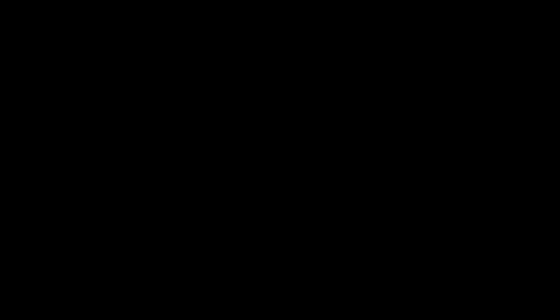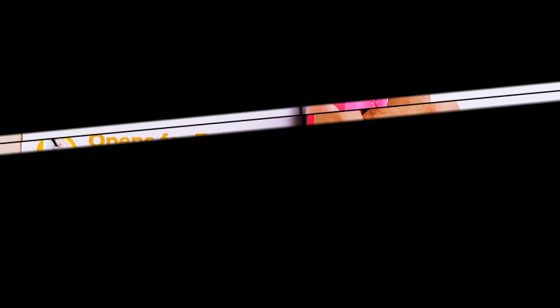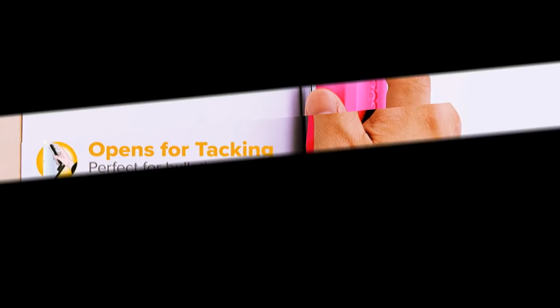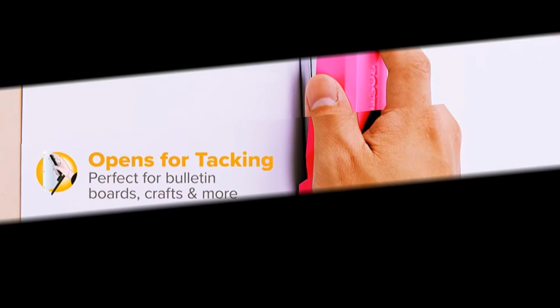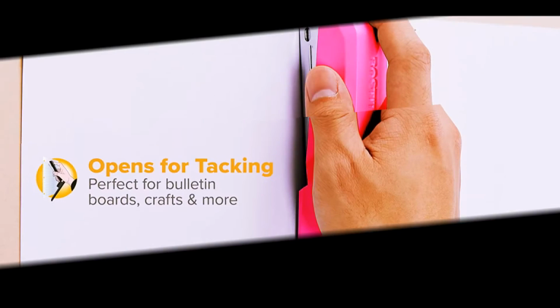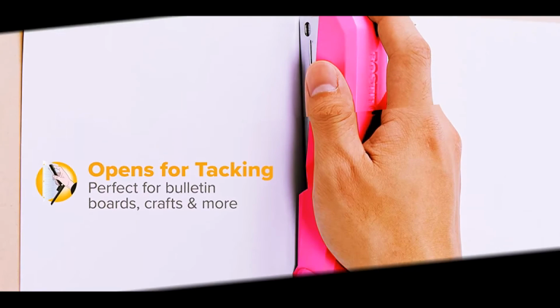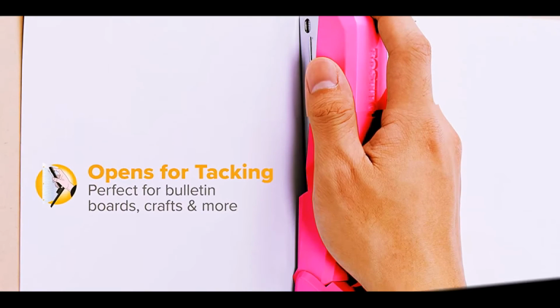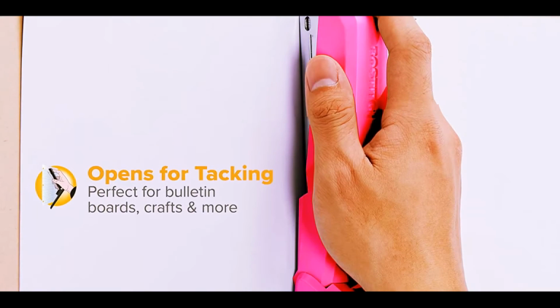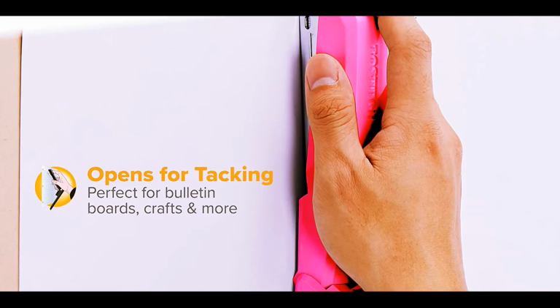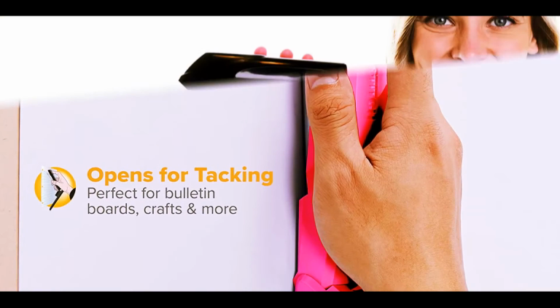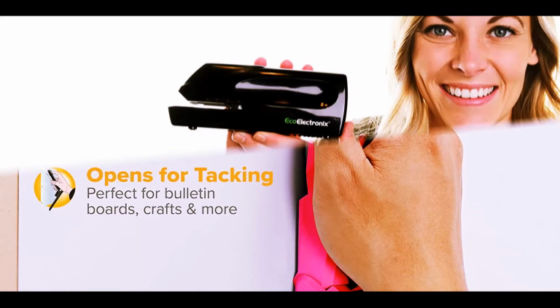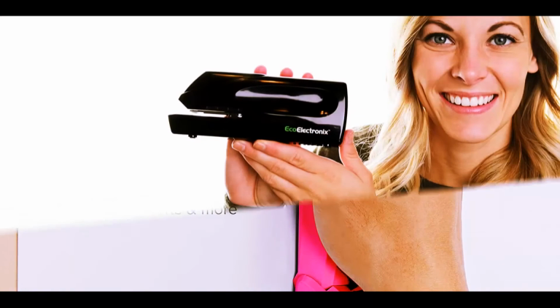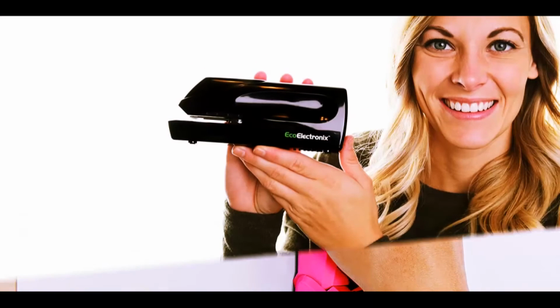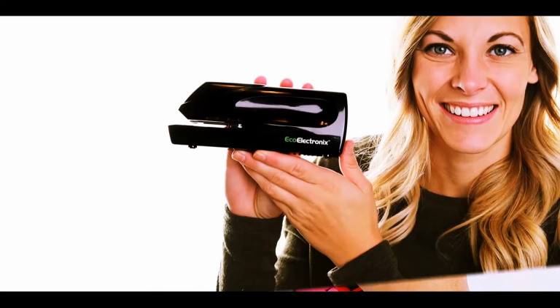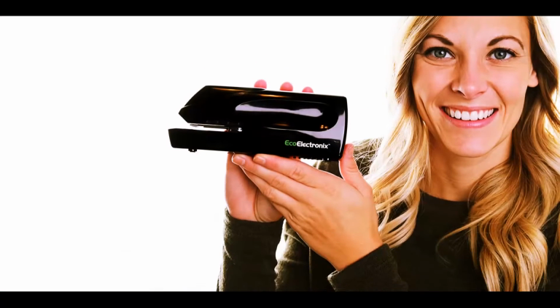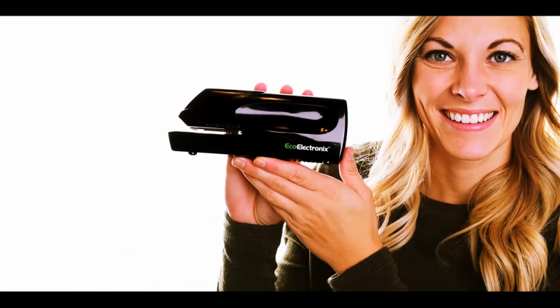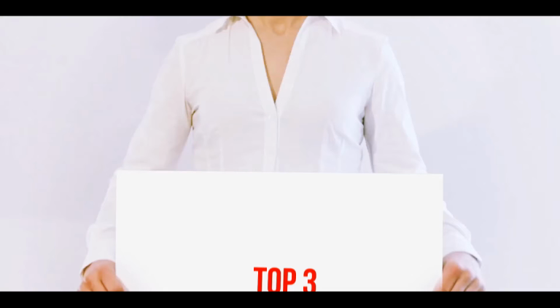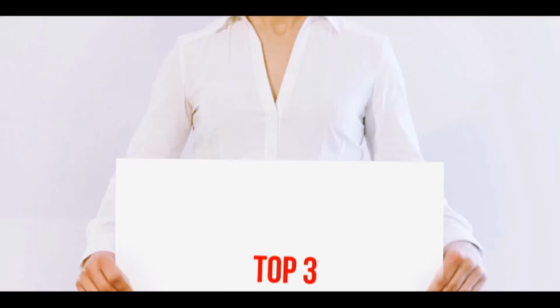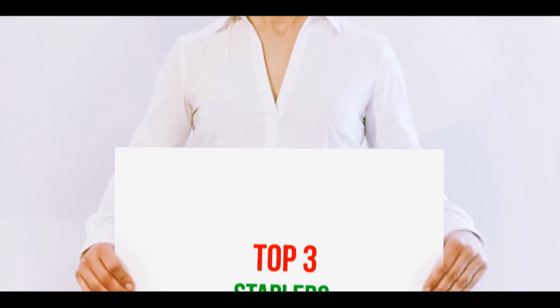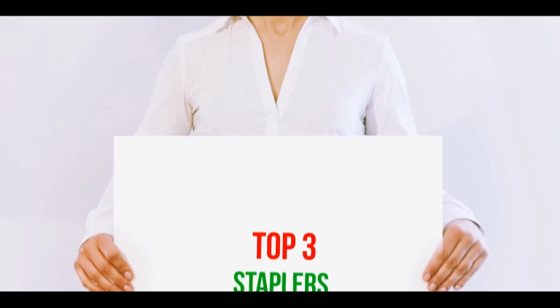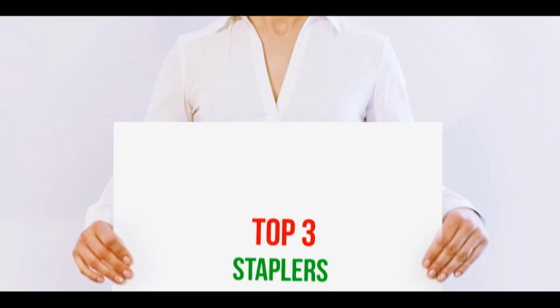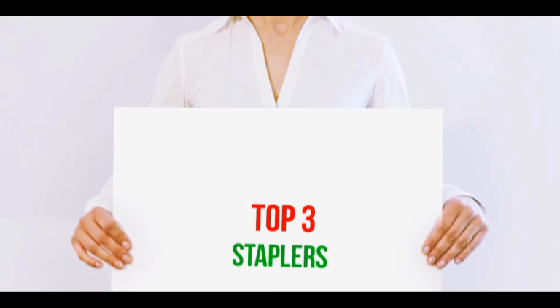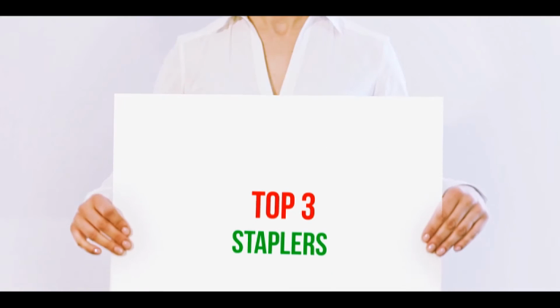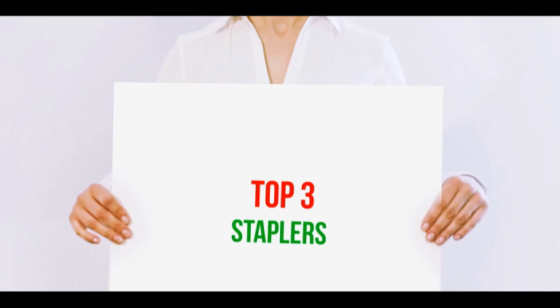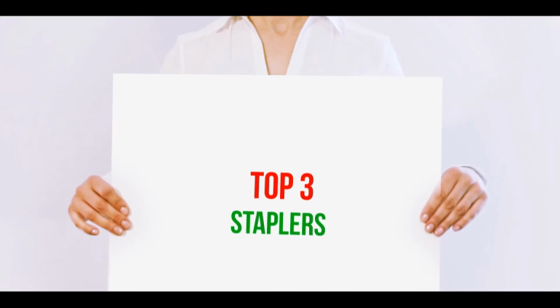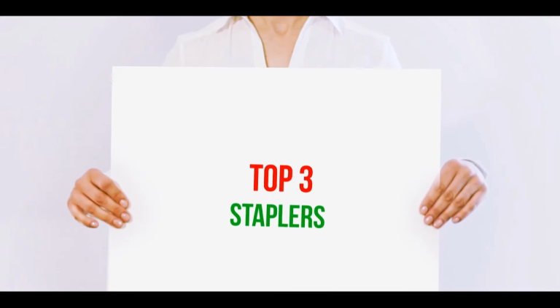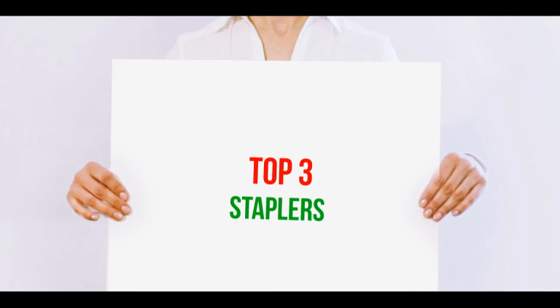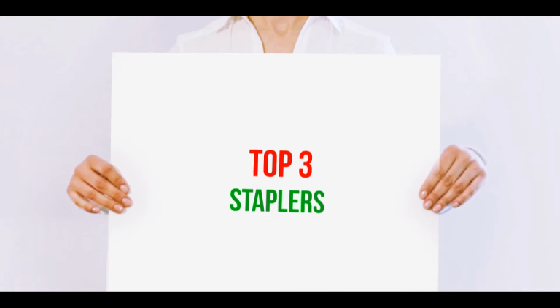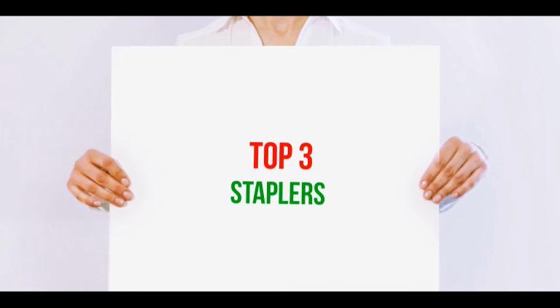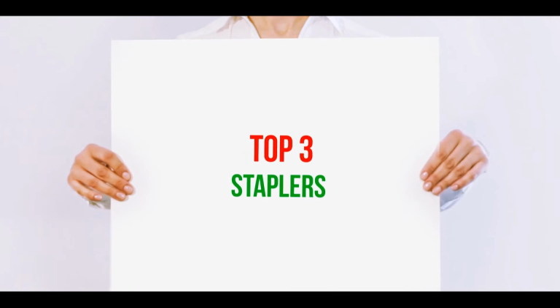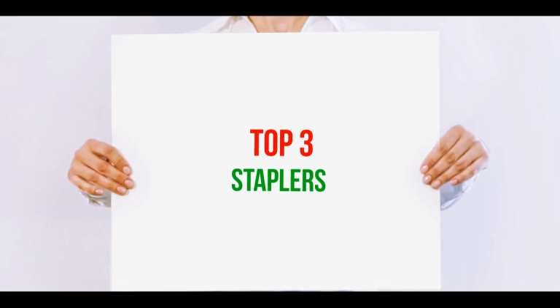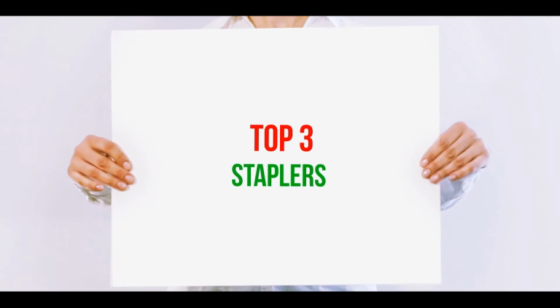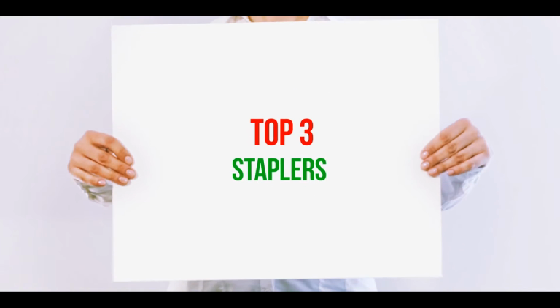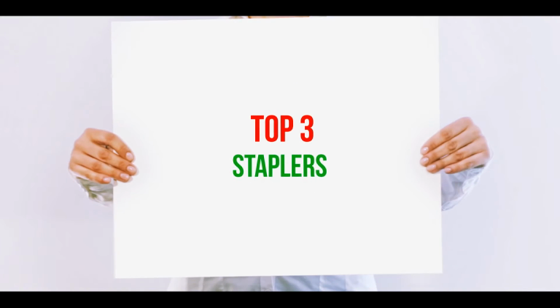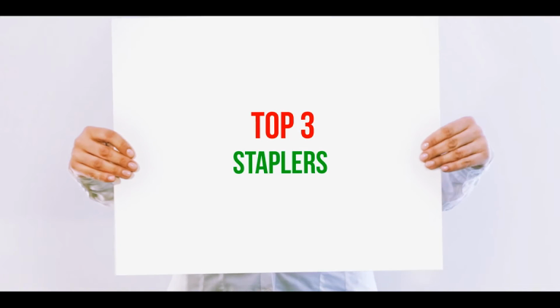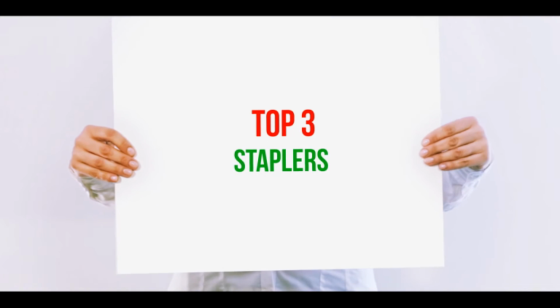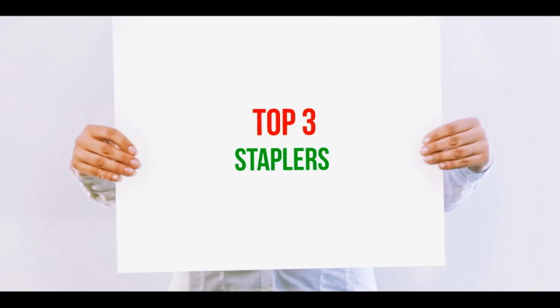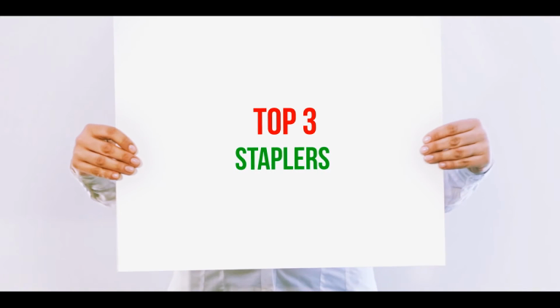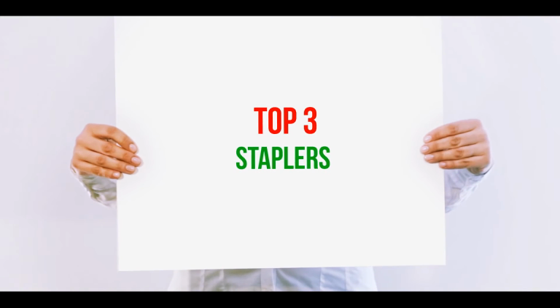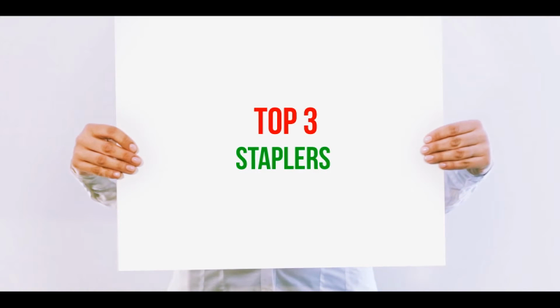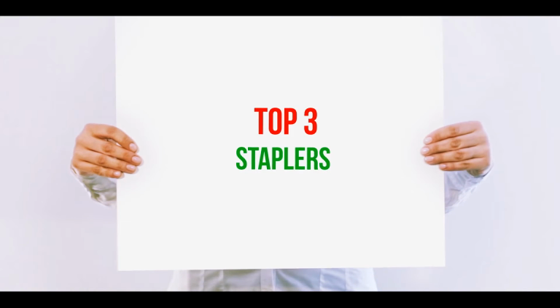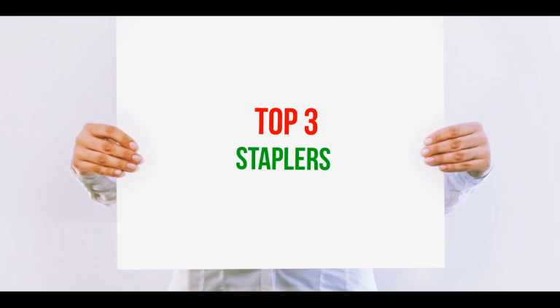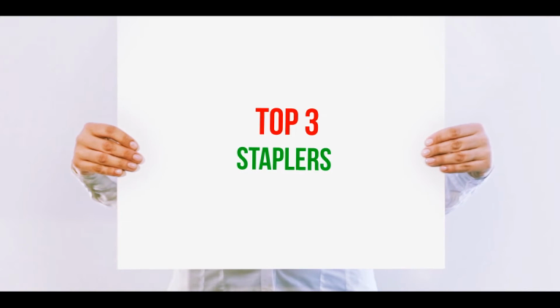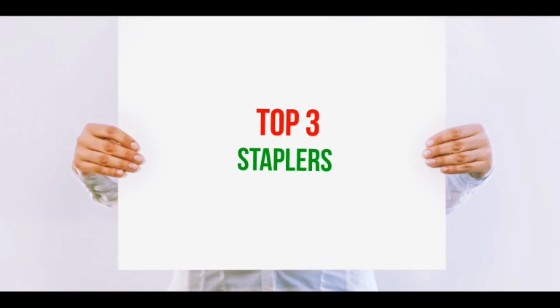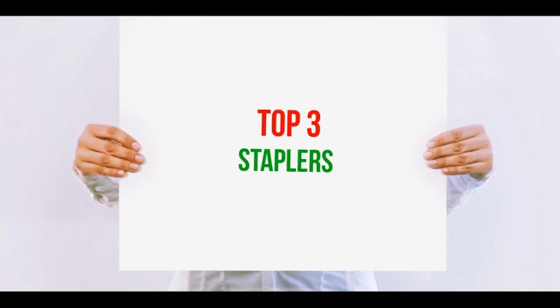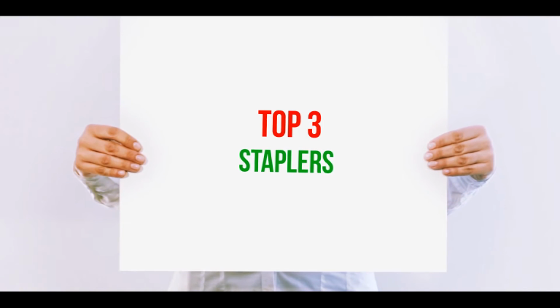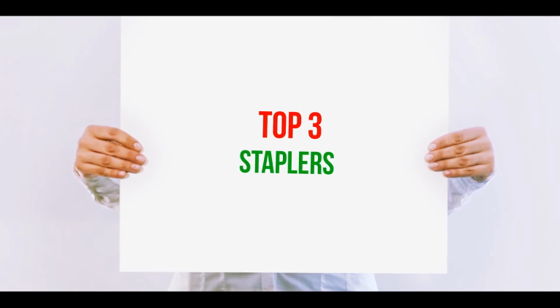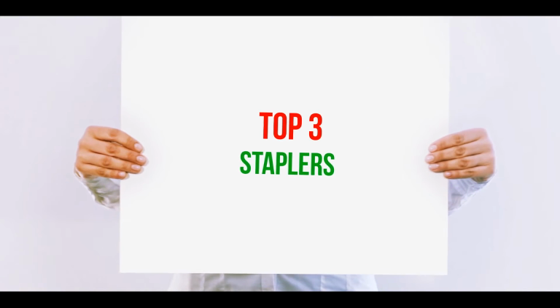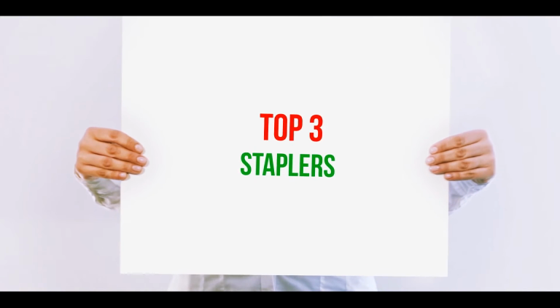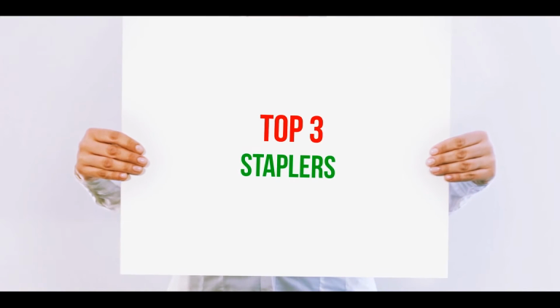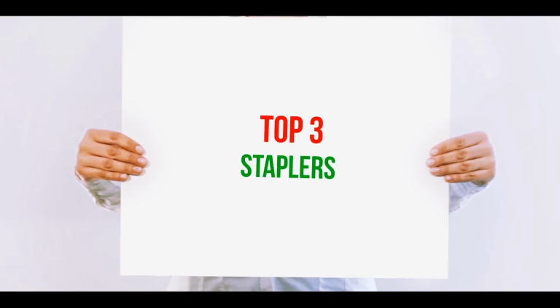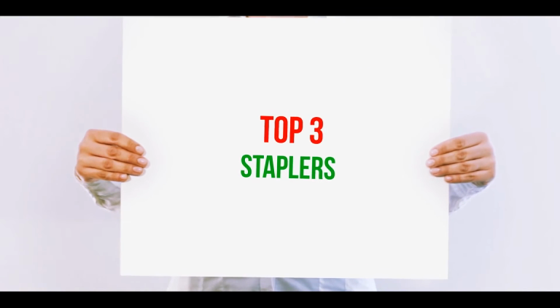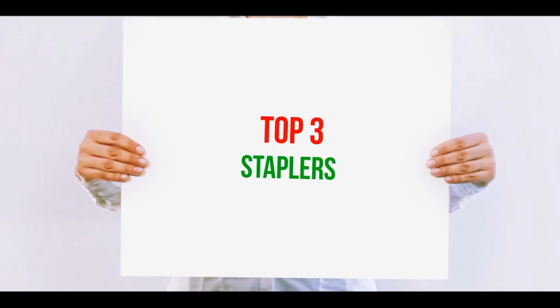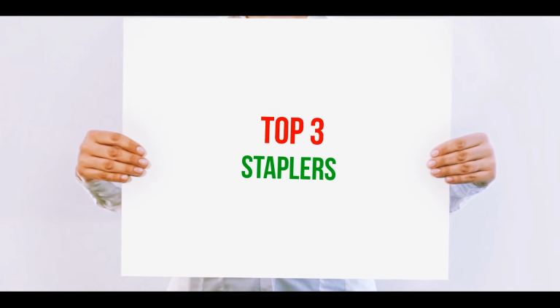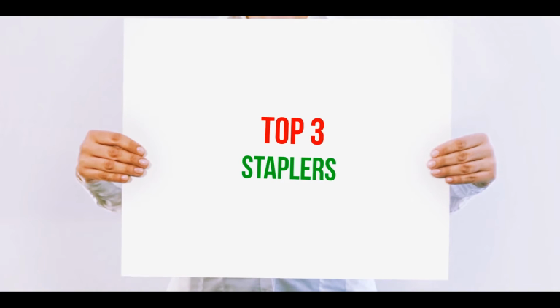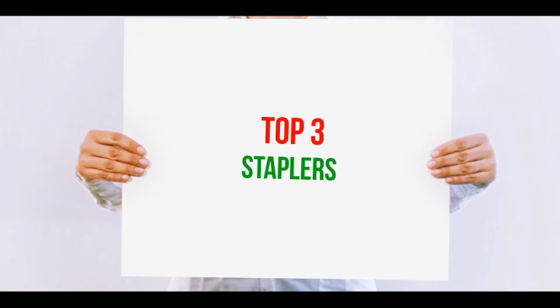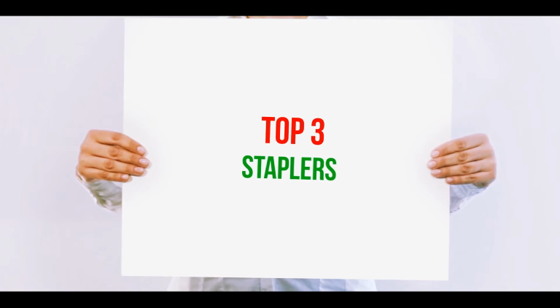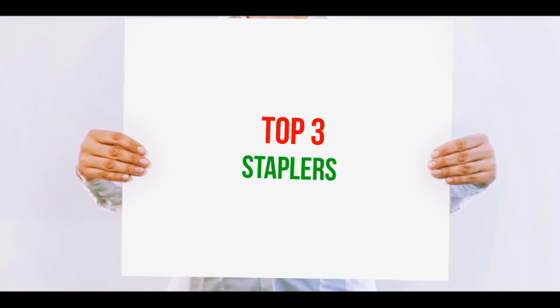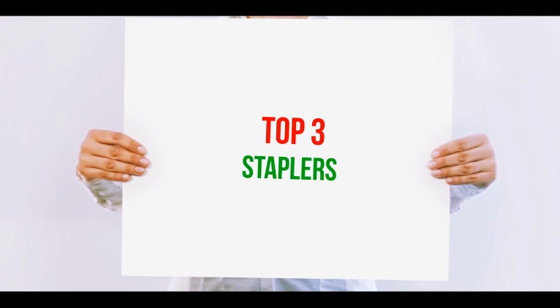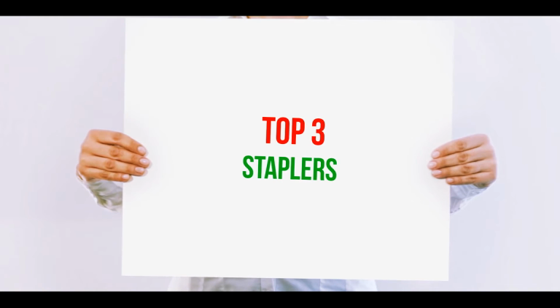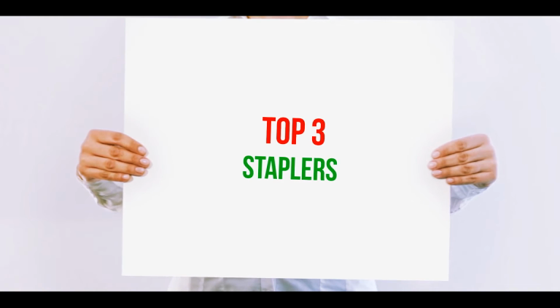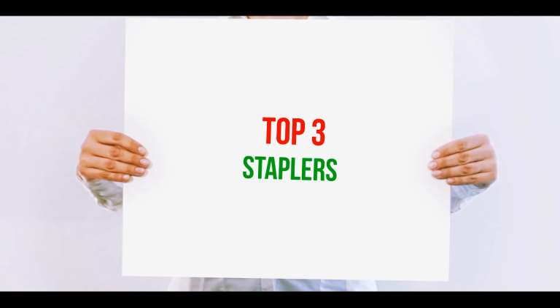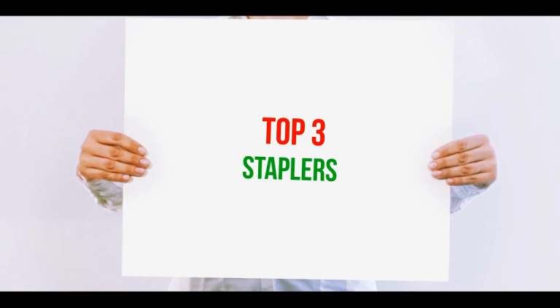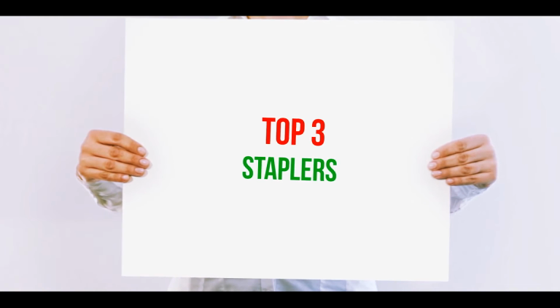Hi guys, welcome back to my channel. In today's video, we're going to check out the top 3 best staplers.